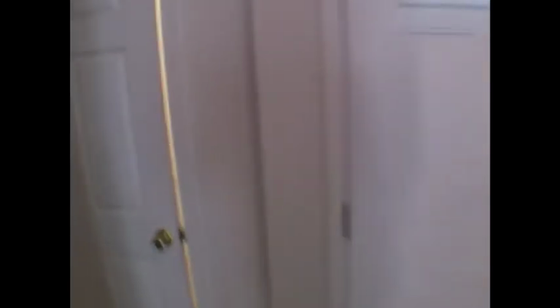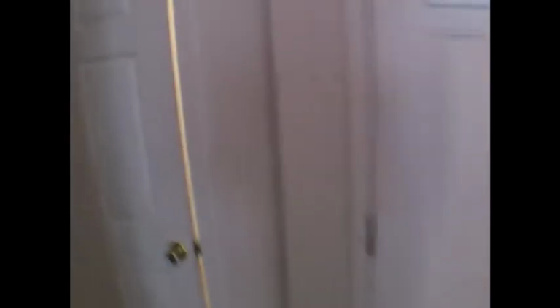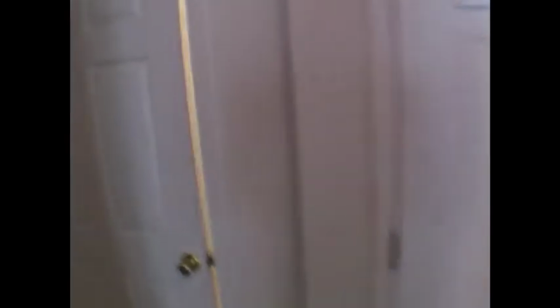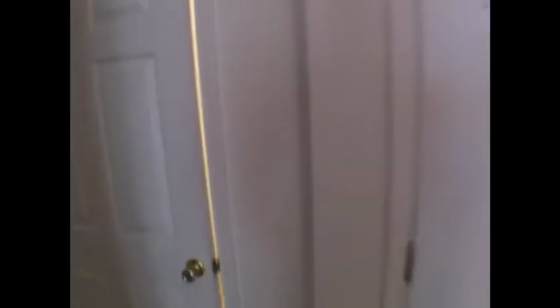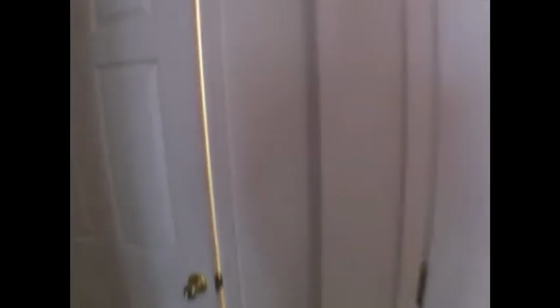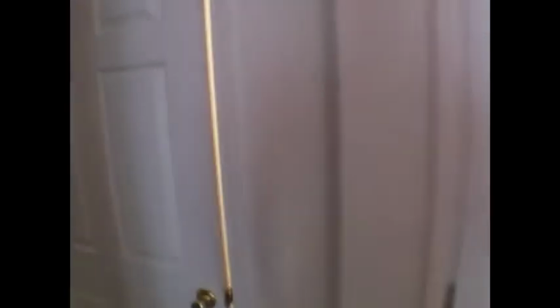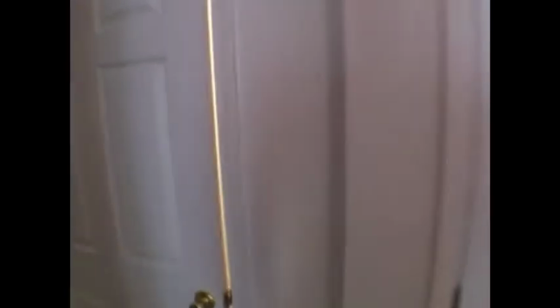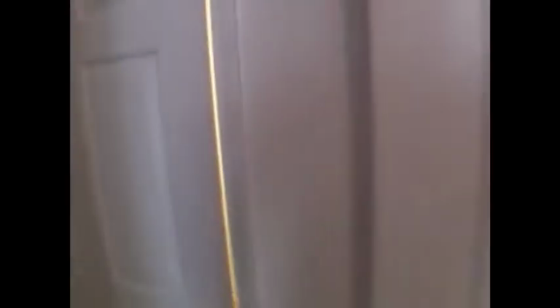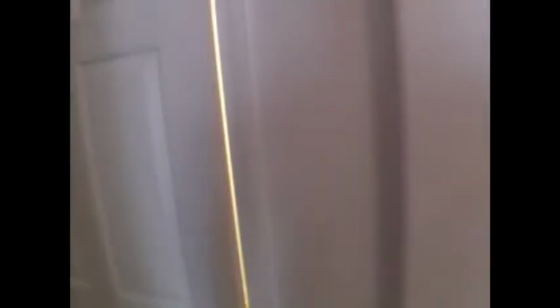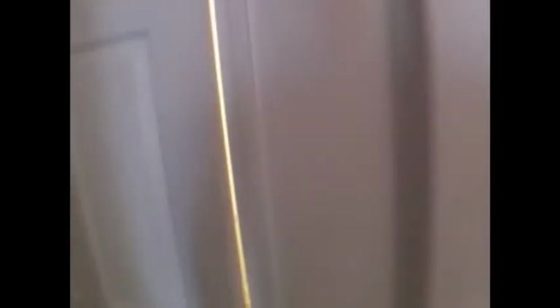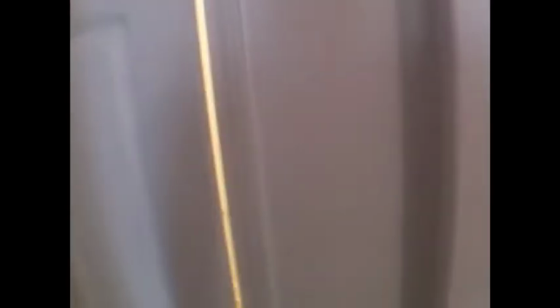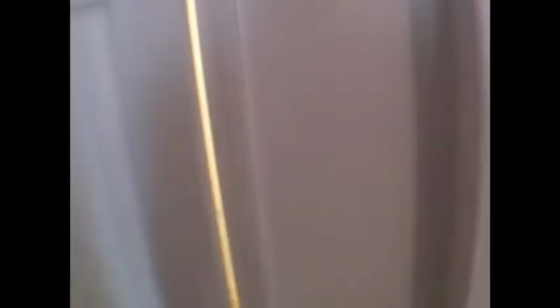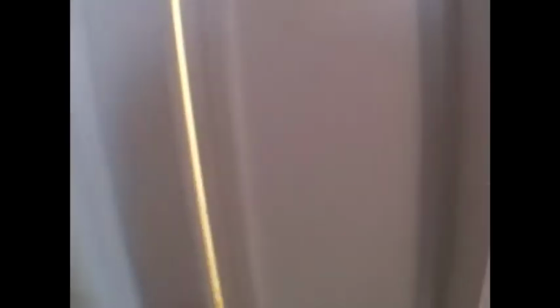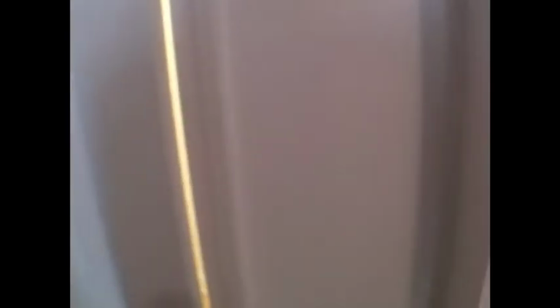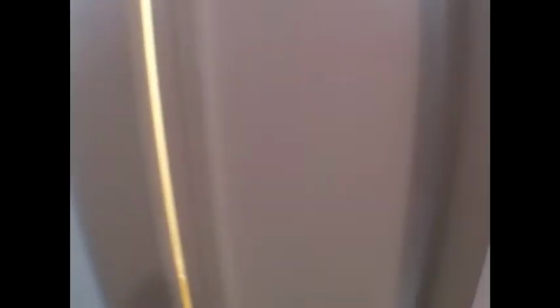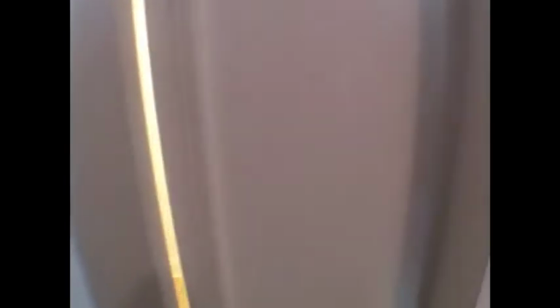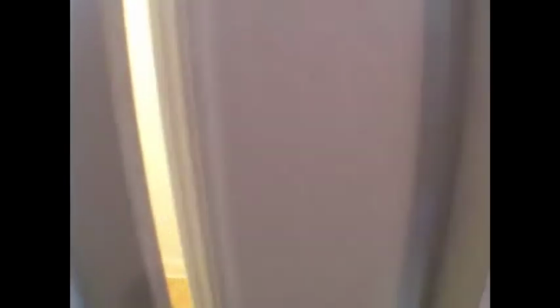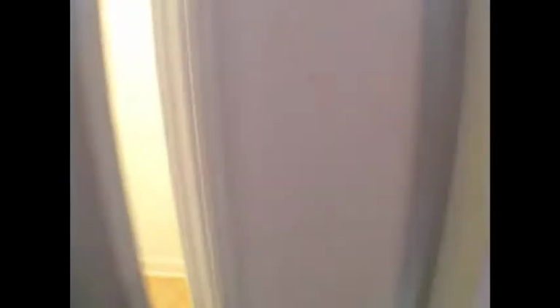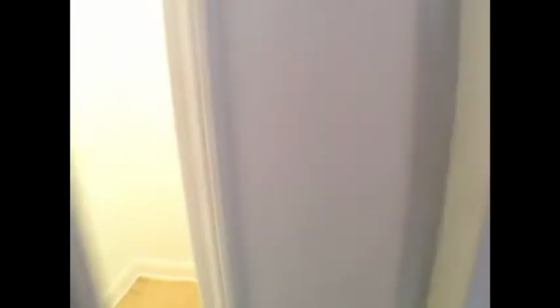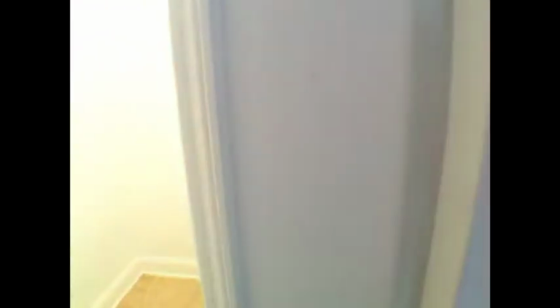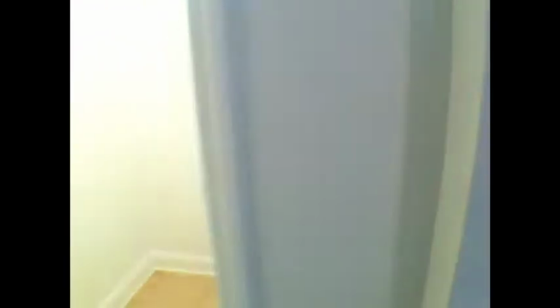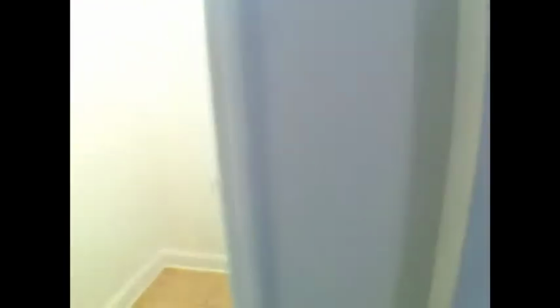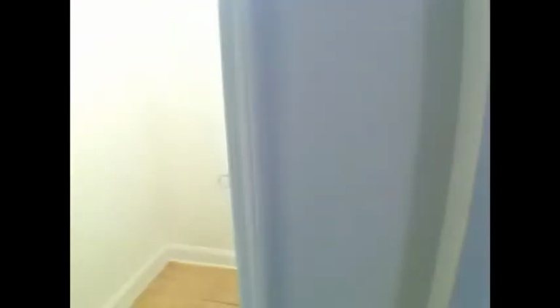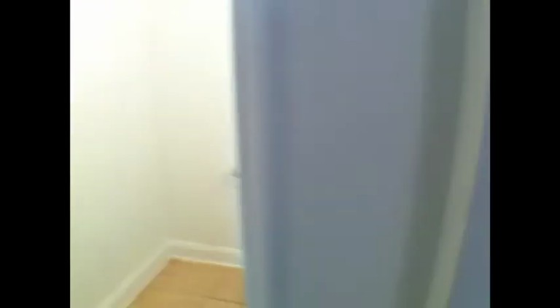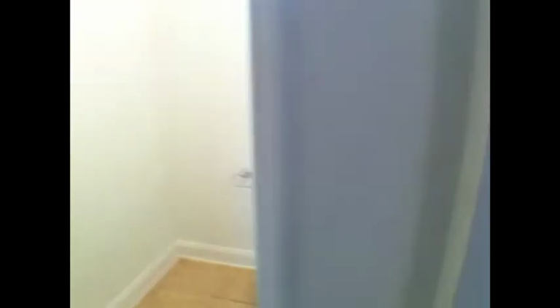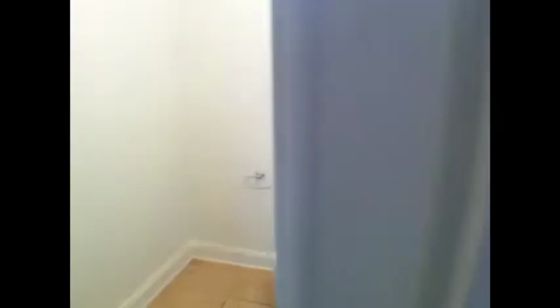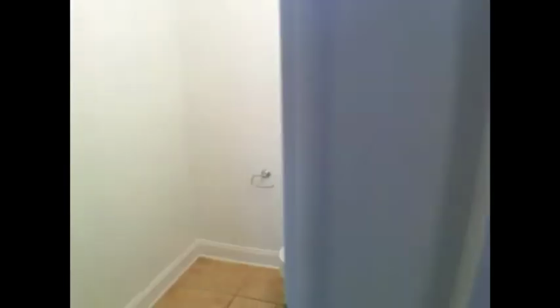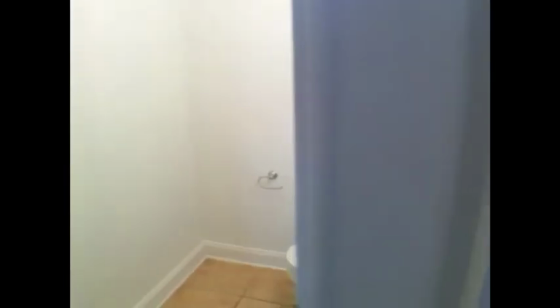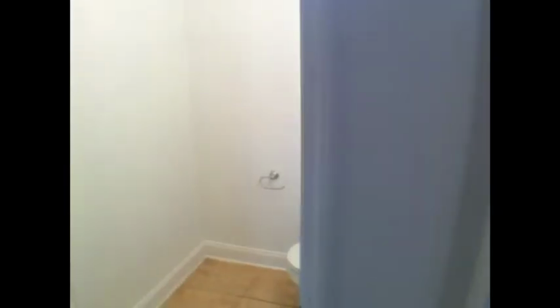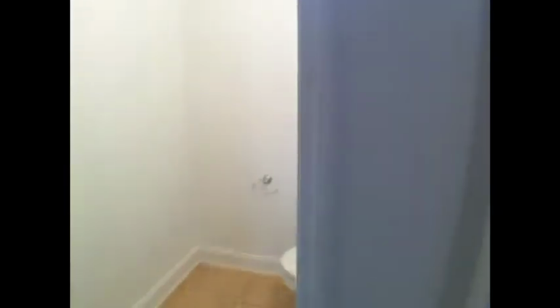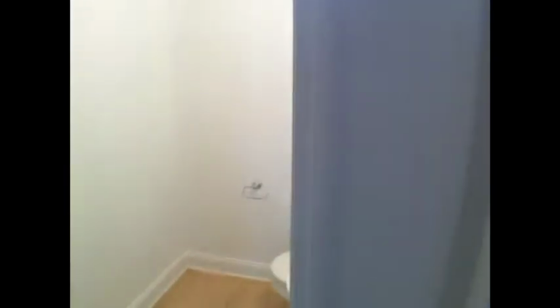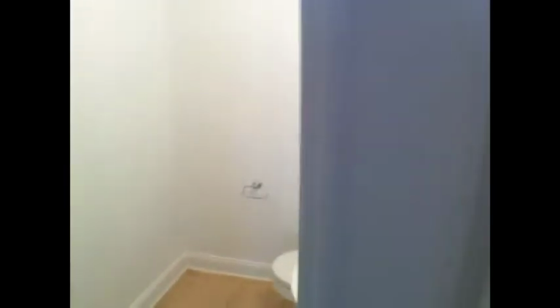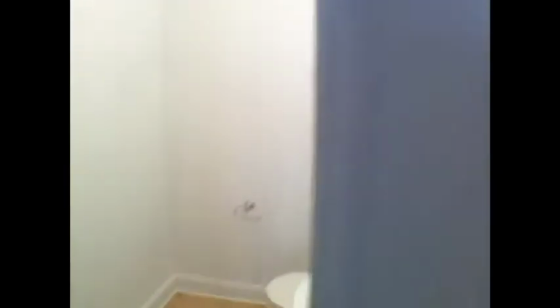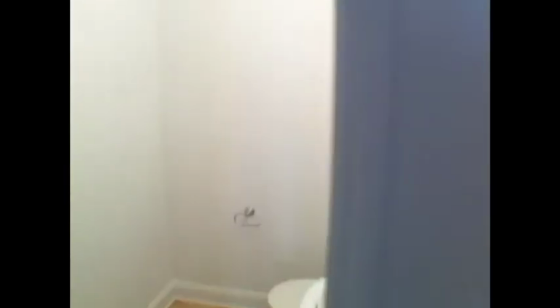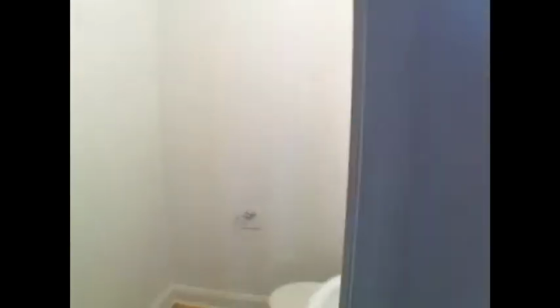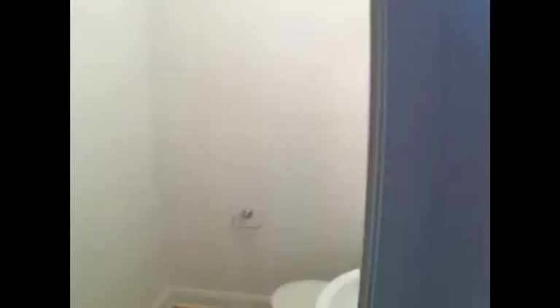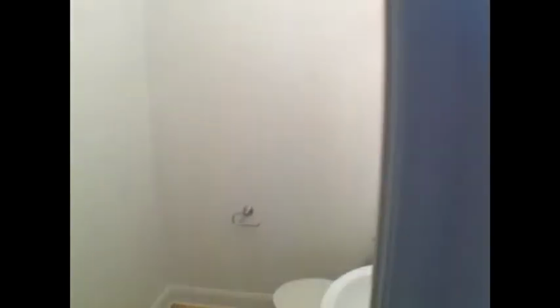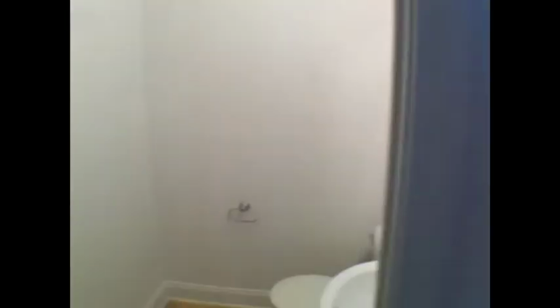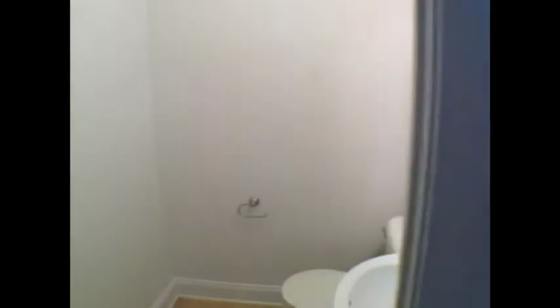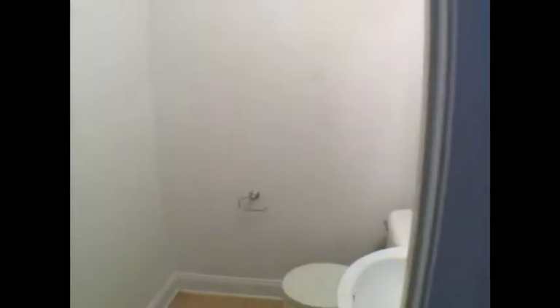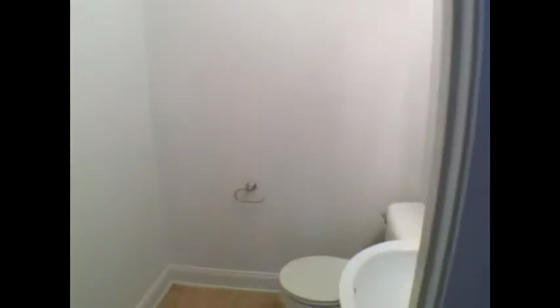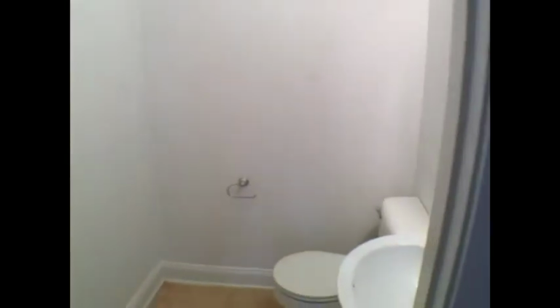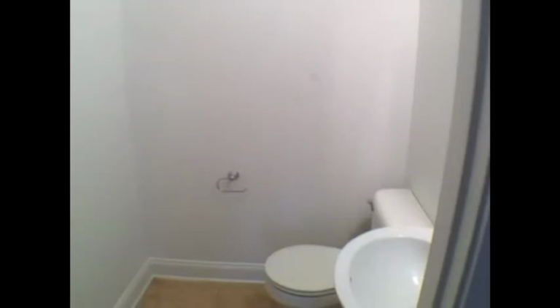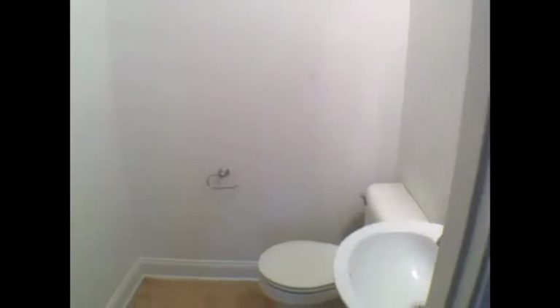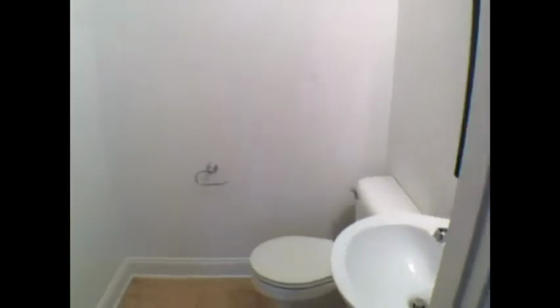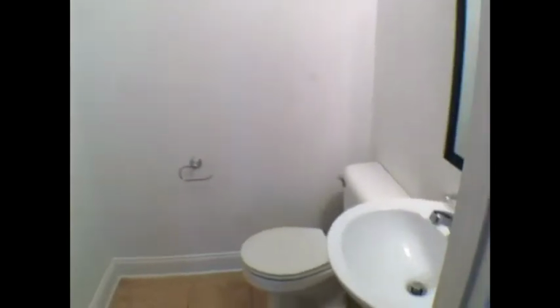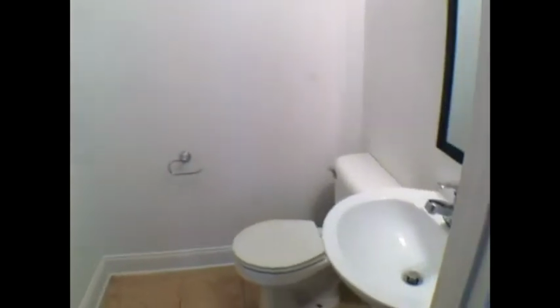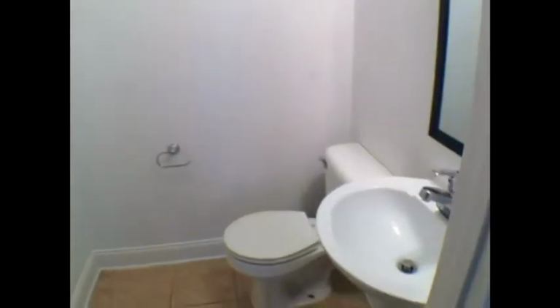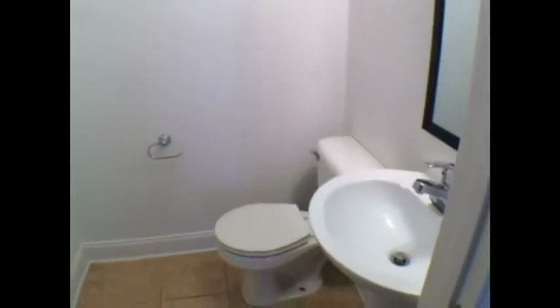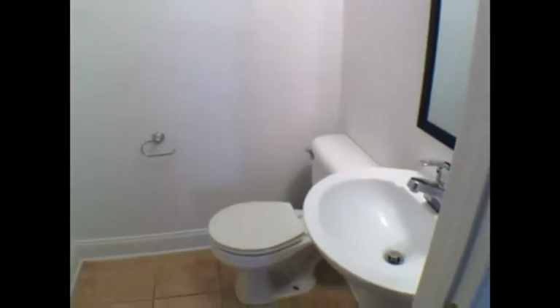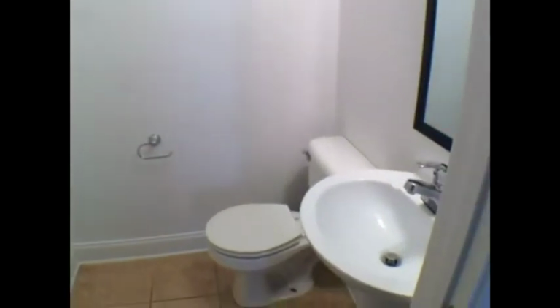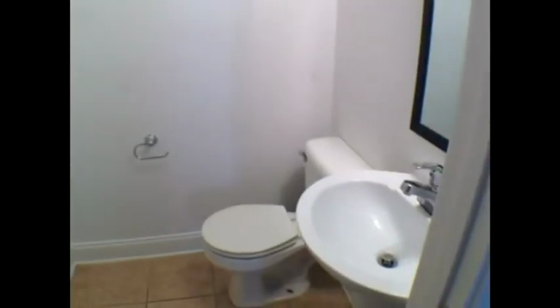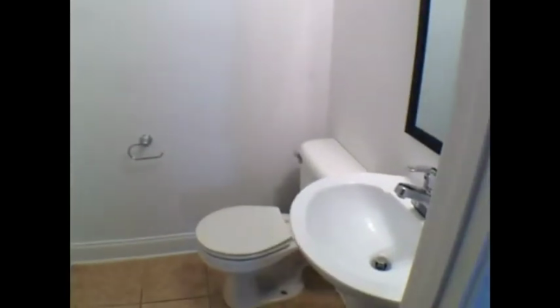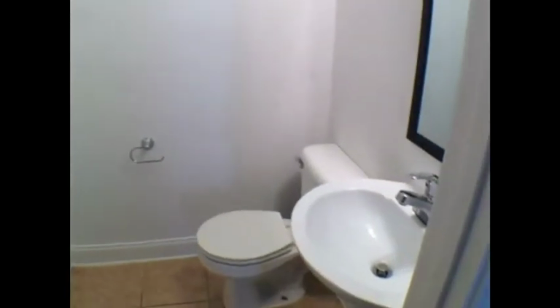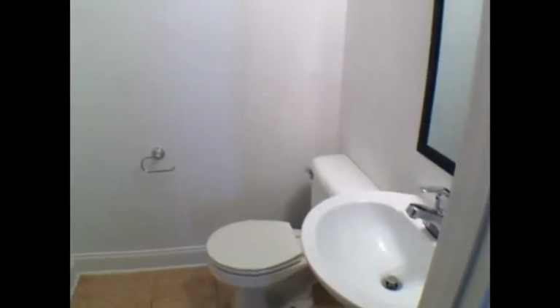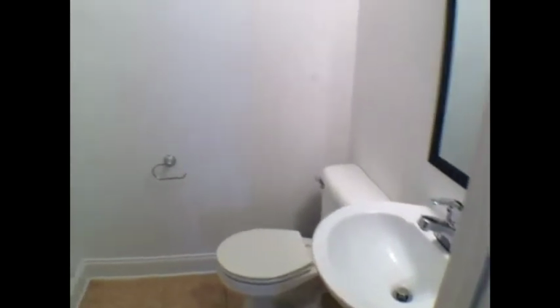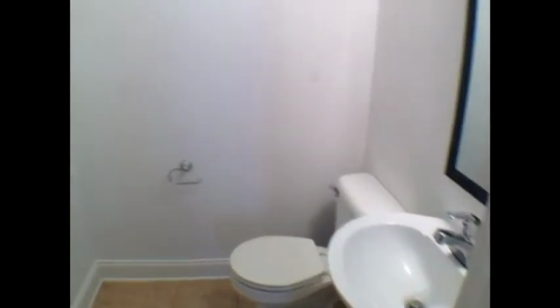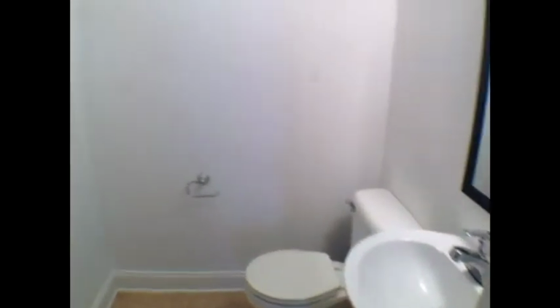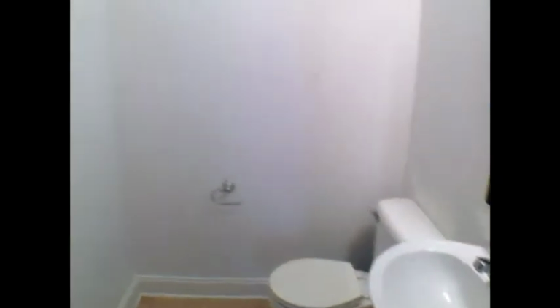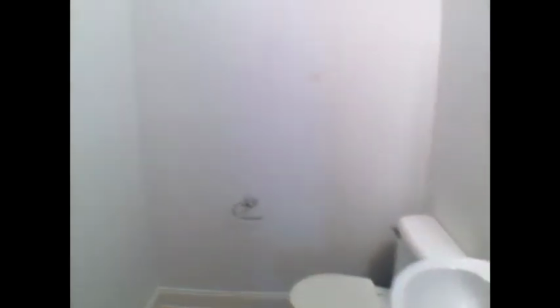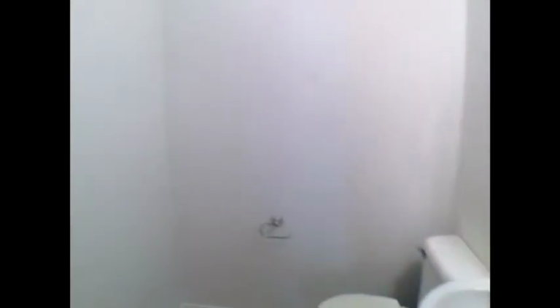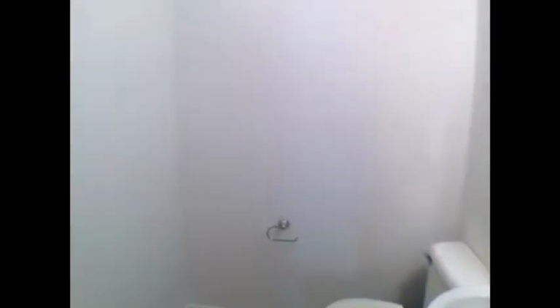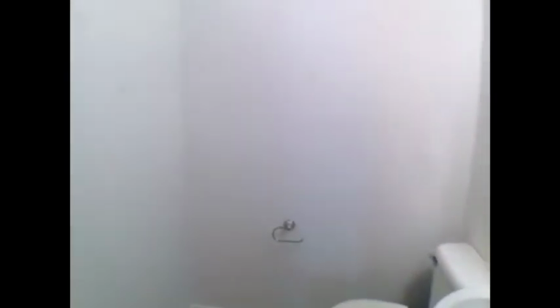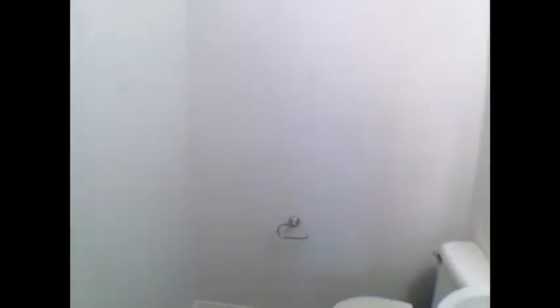Near the front door, you've got your half bath — down here where you're entertaining guests.